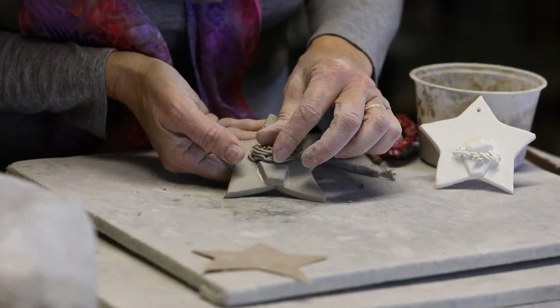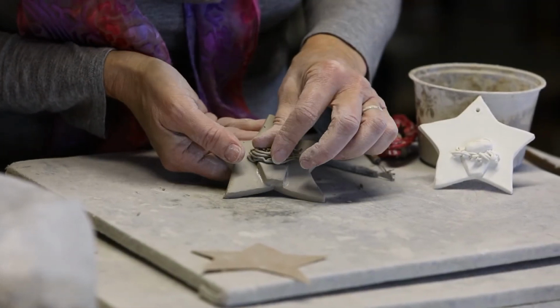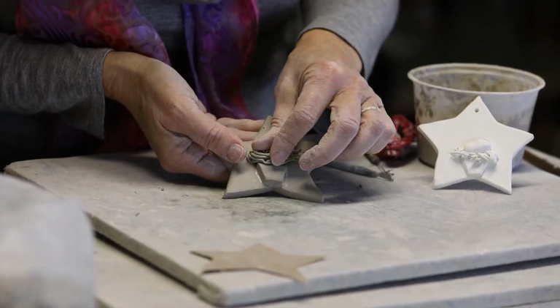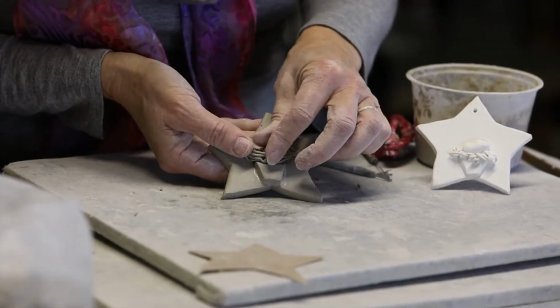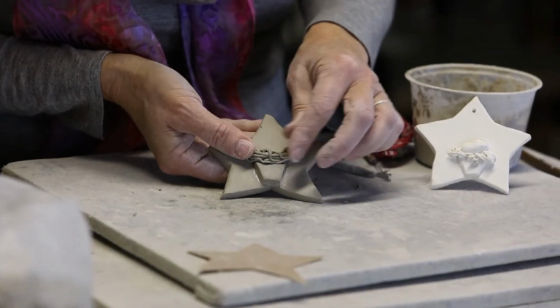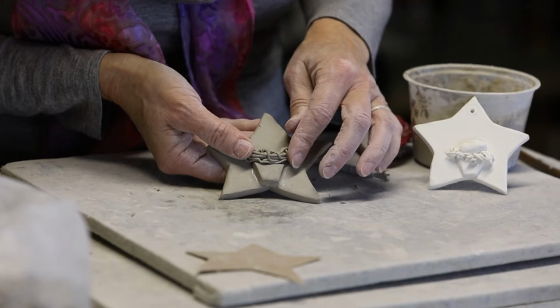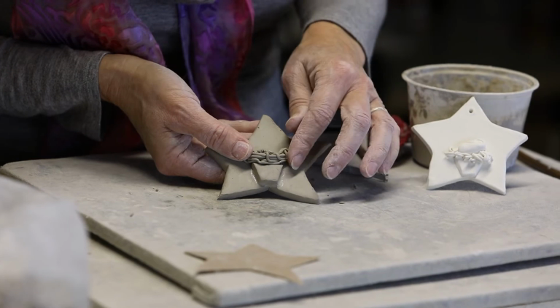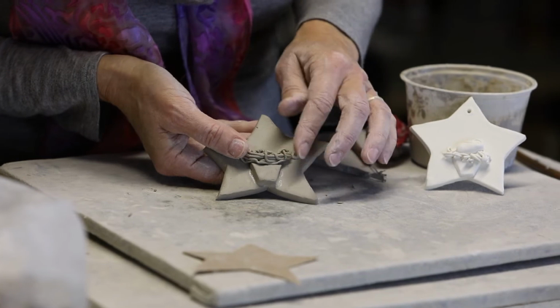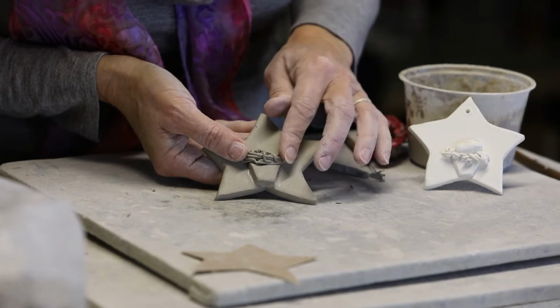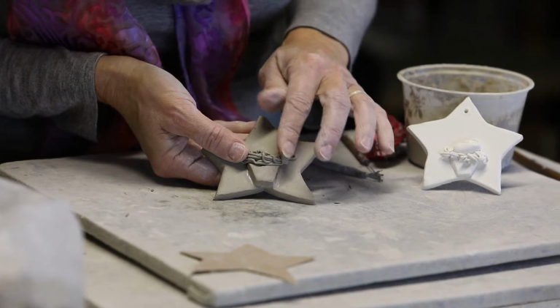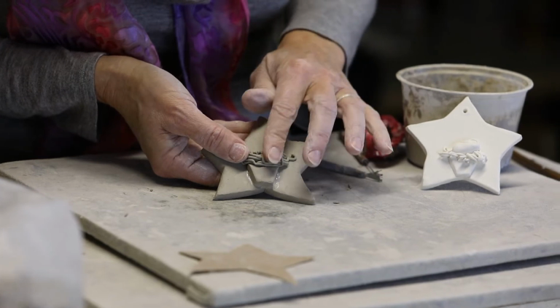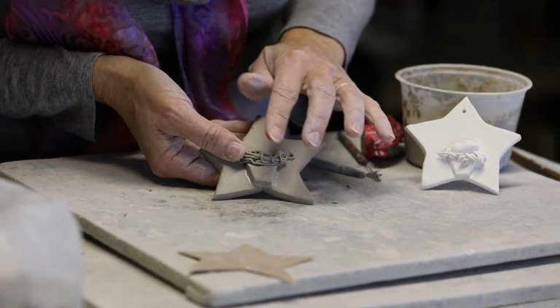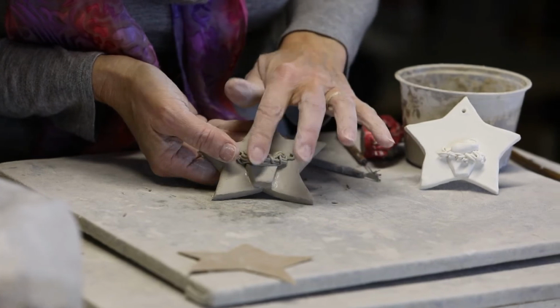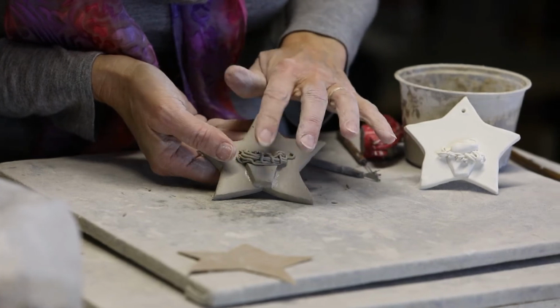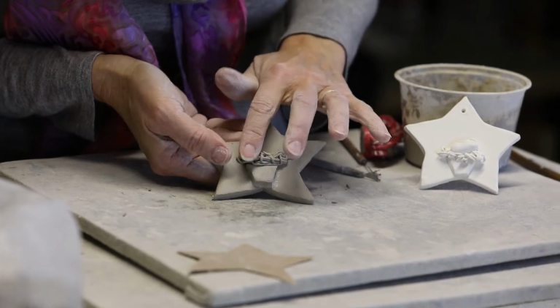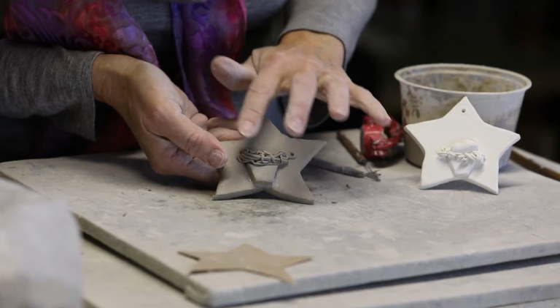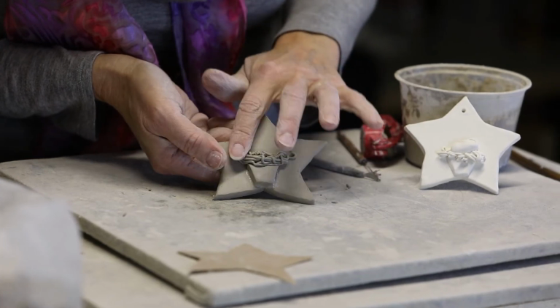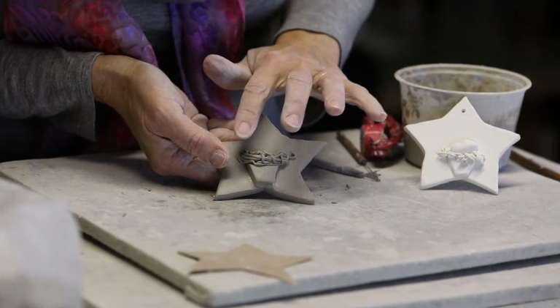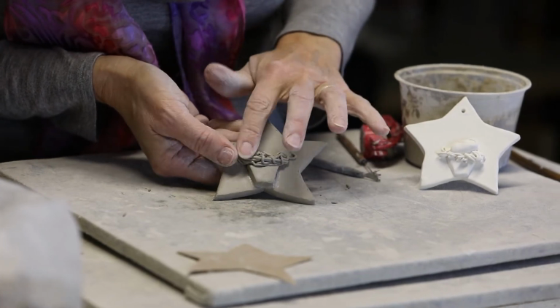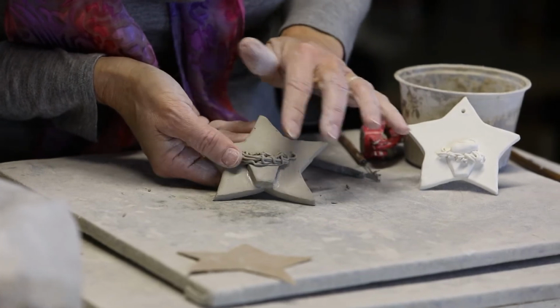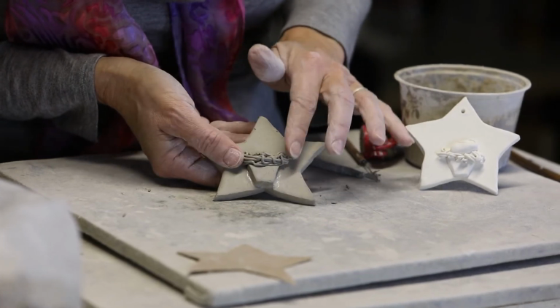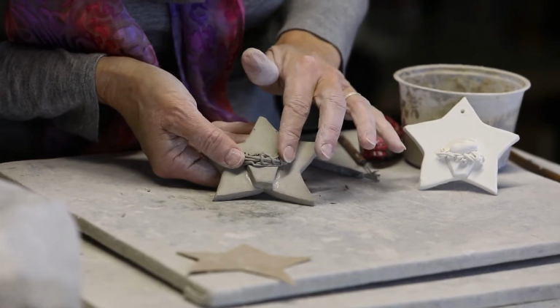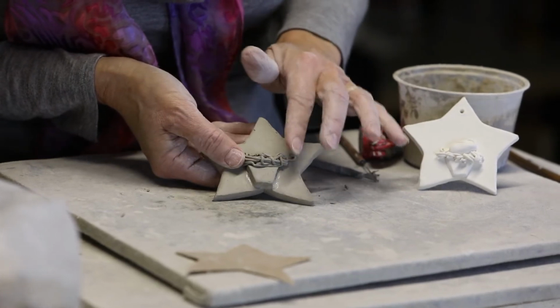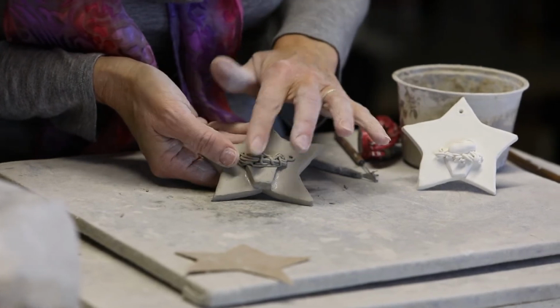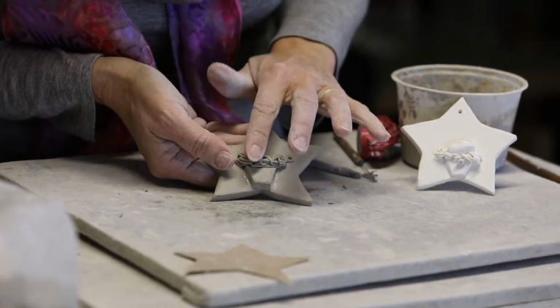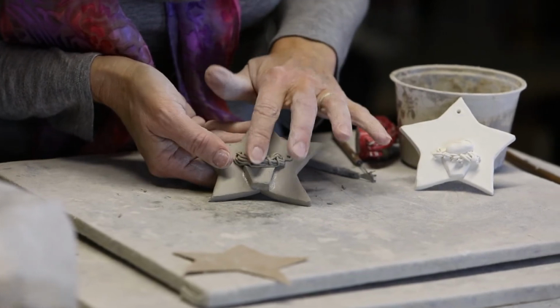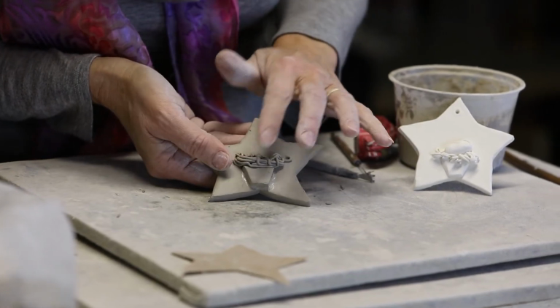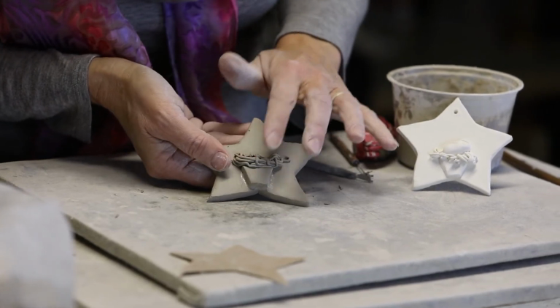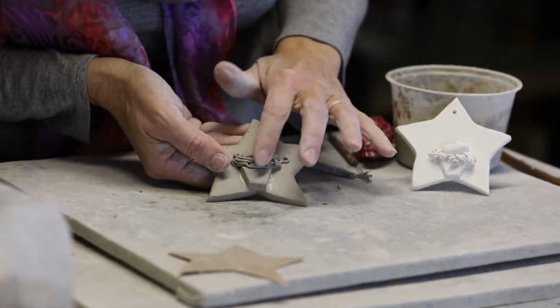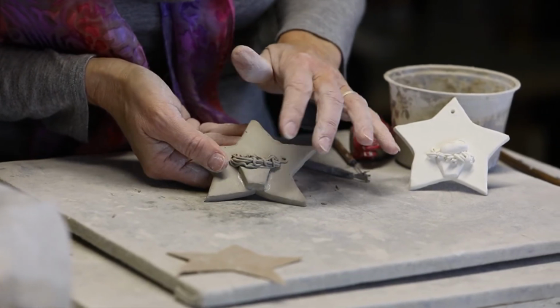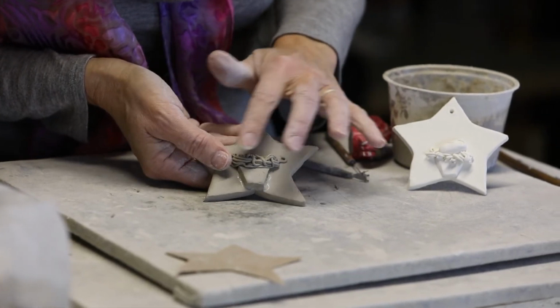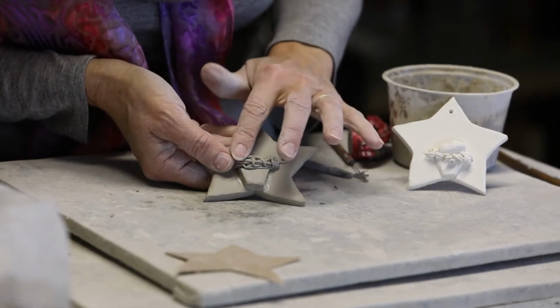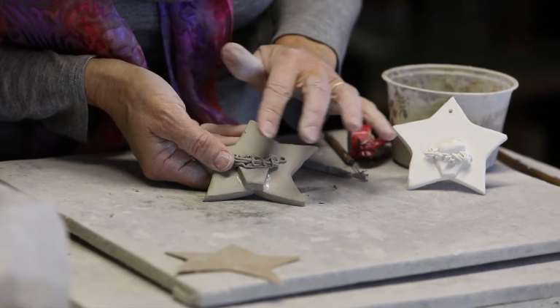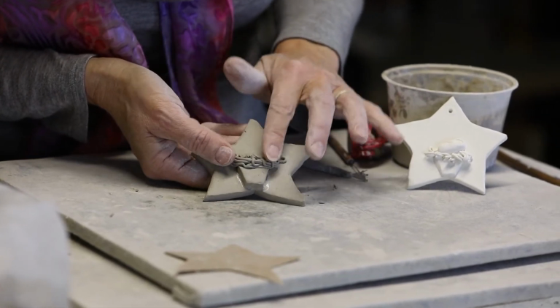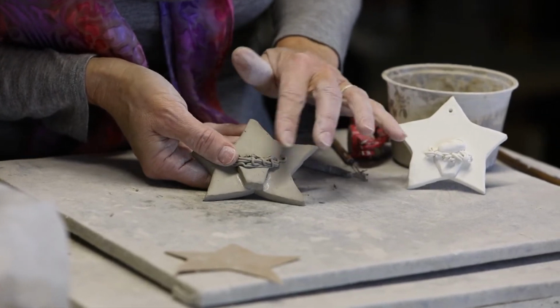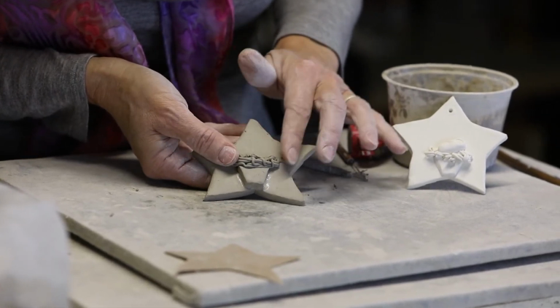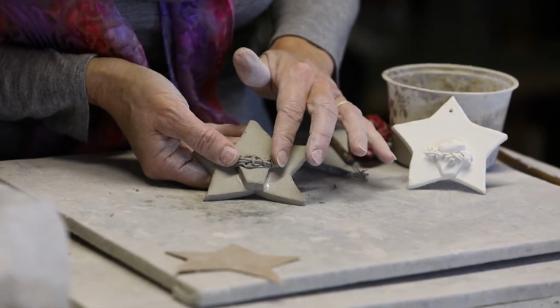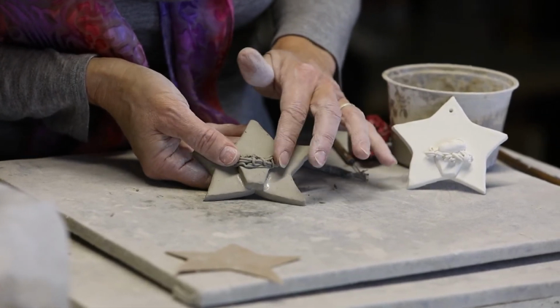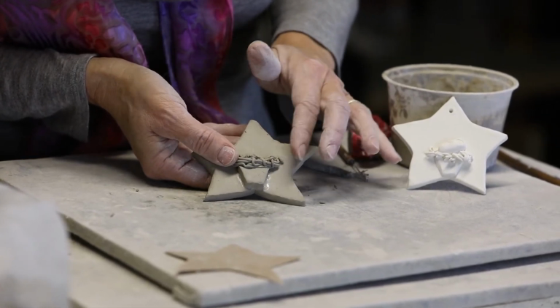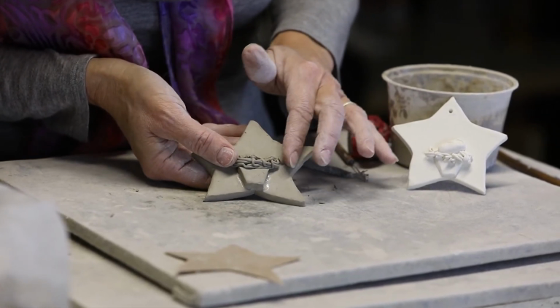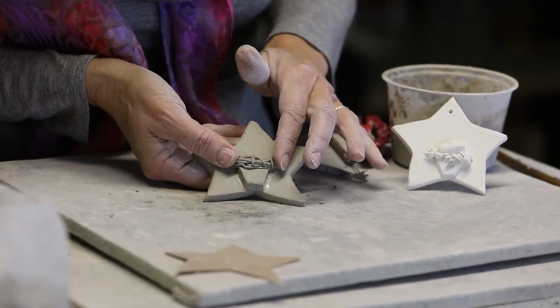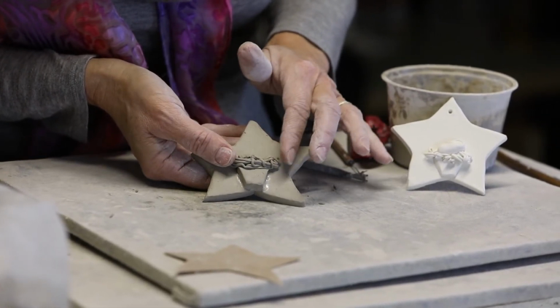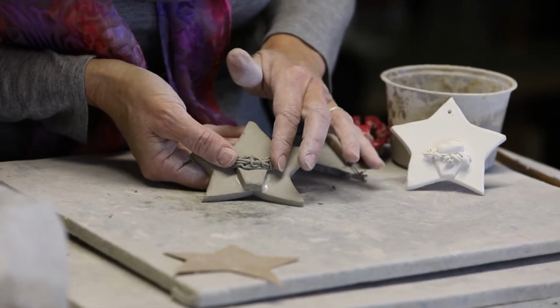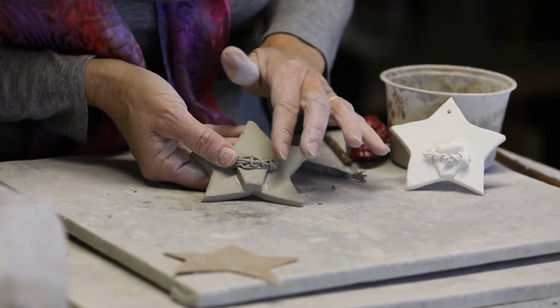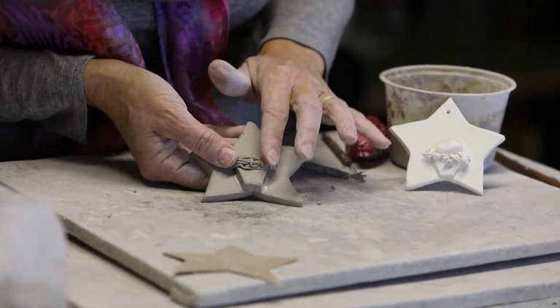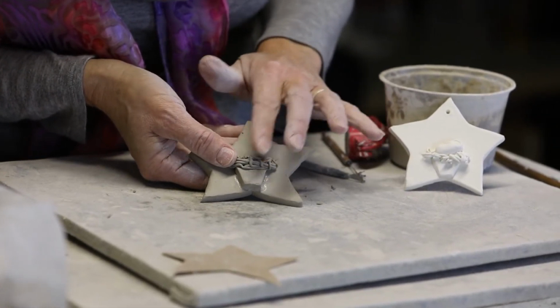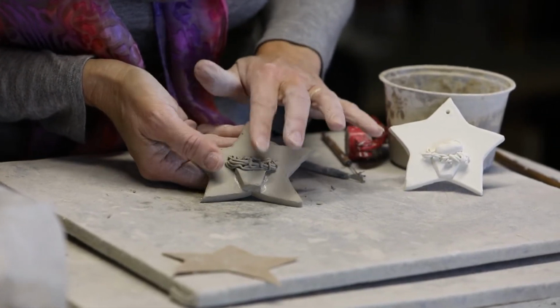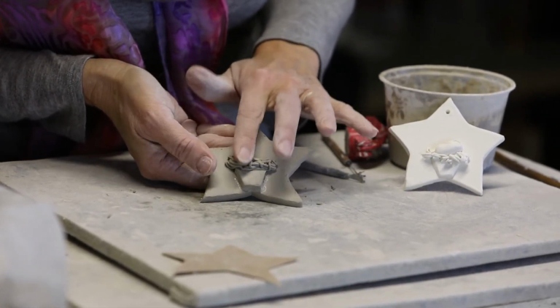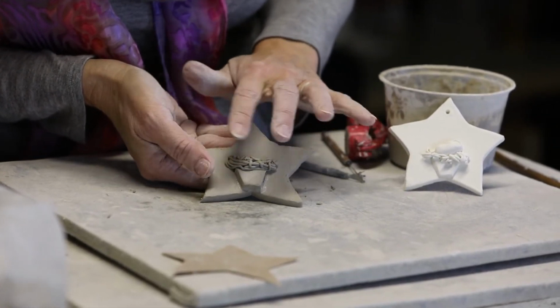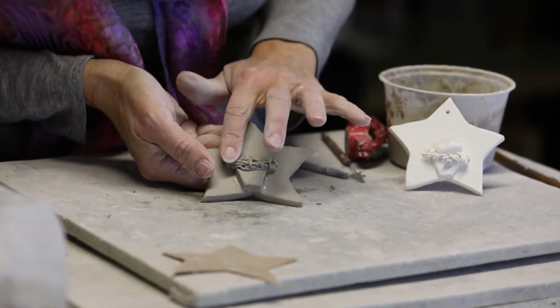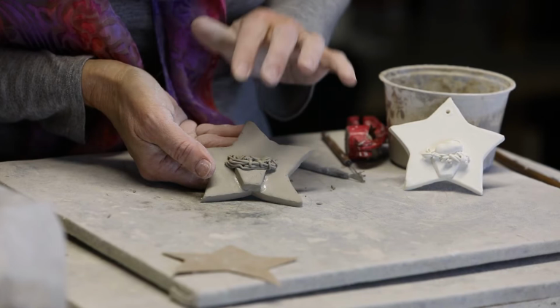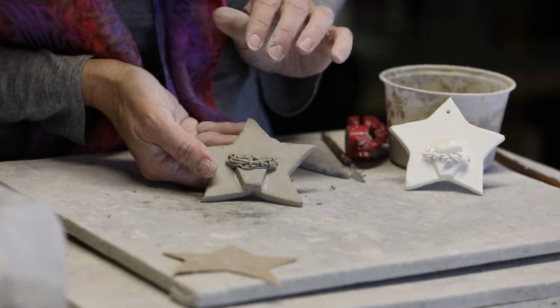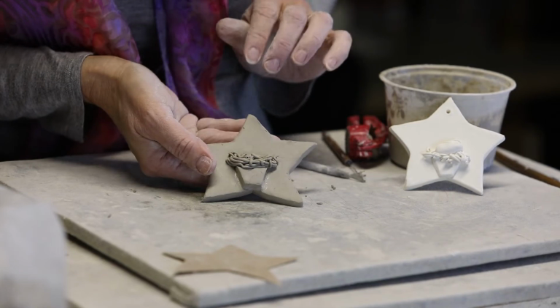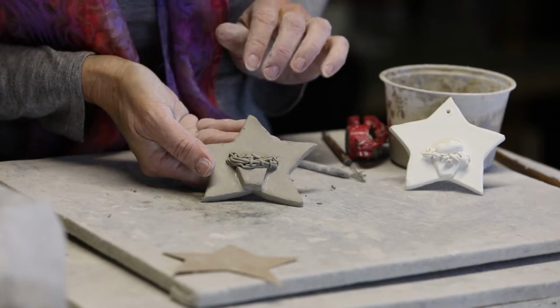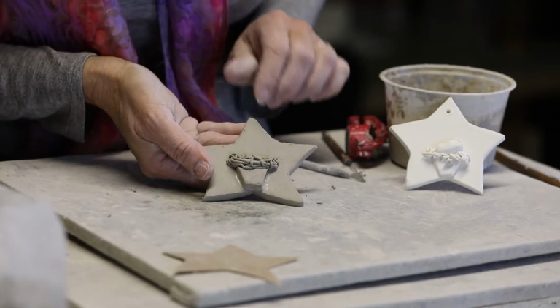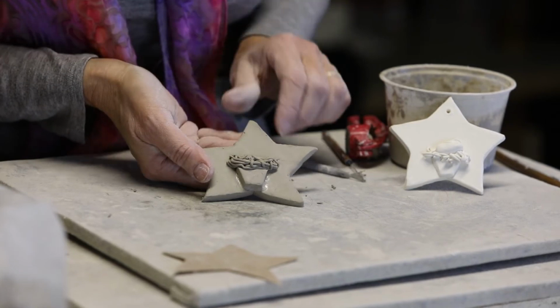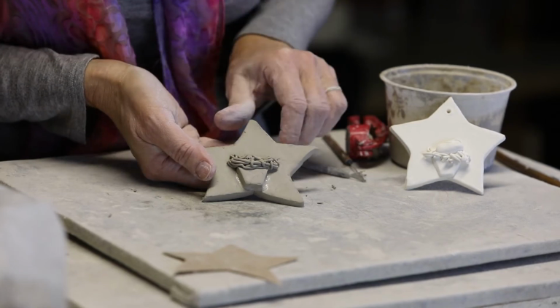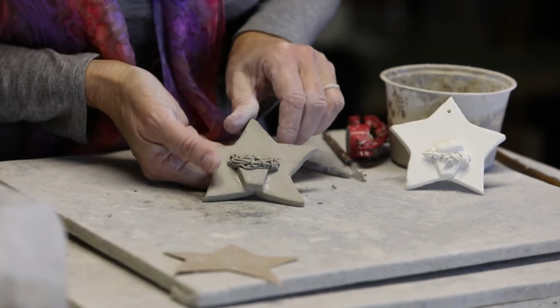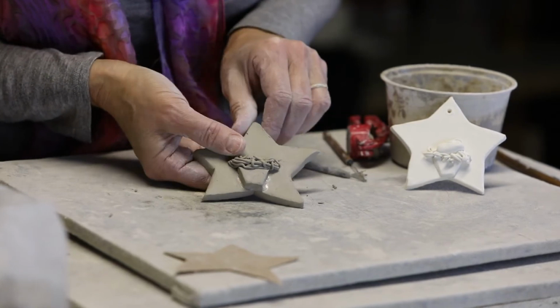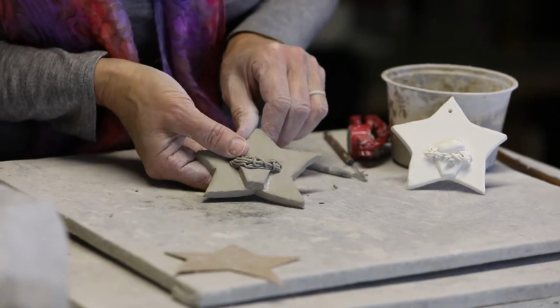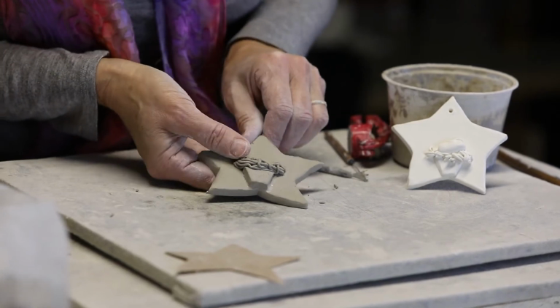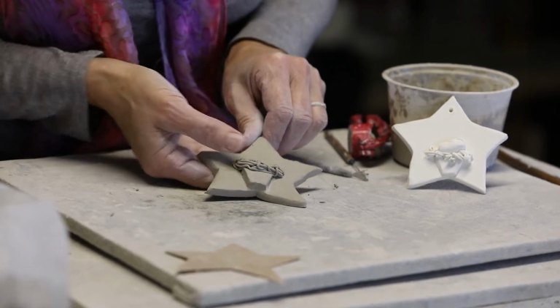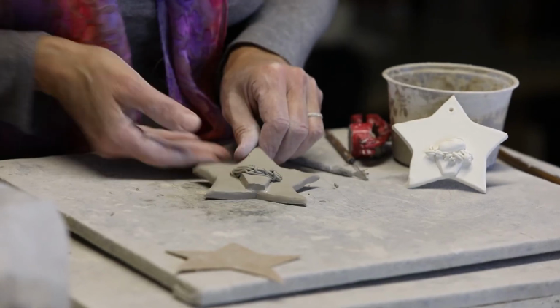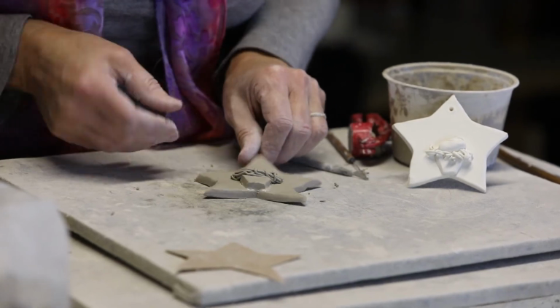Looks like it was already feeding time — the manger is full of hay.